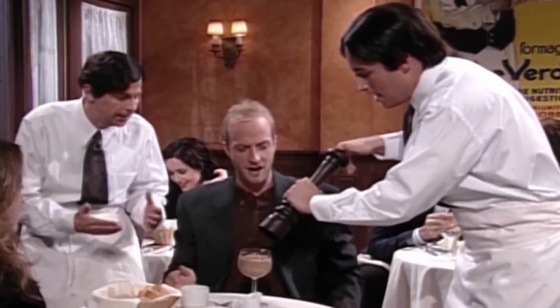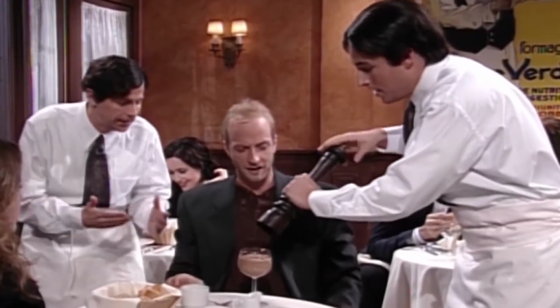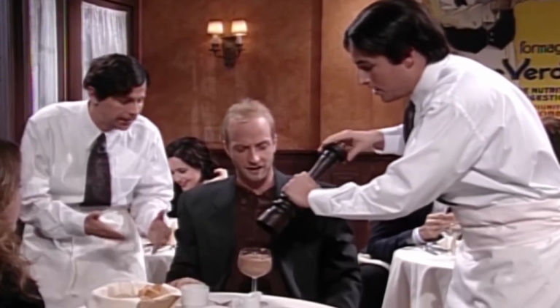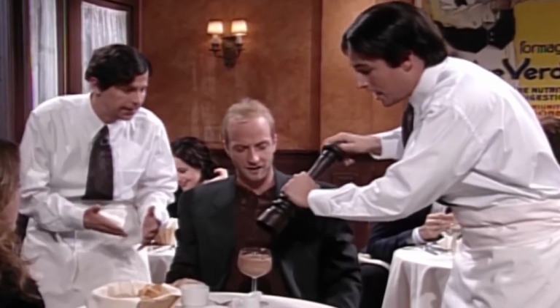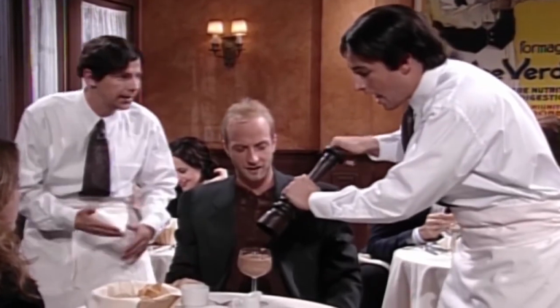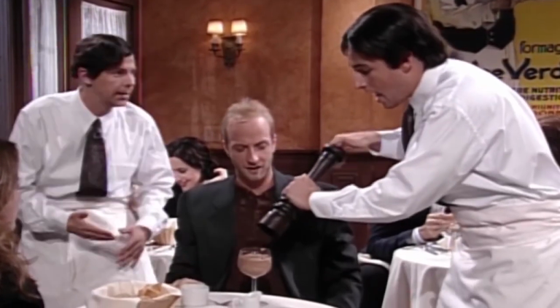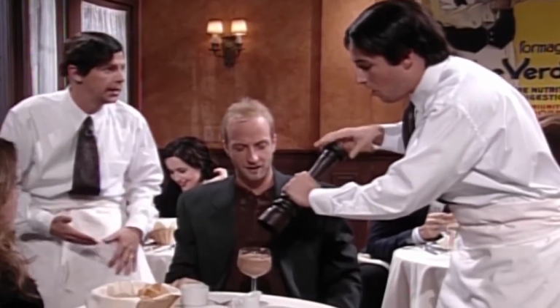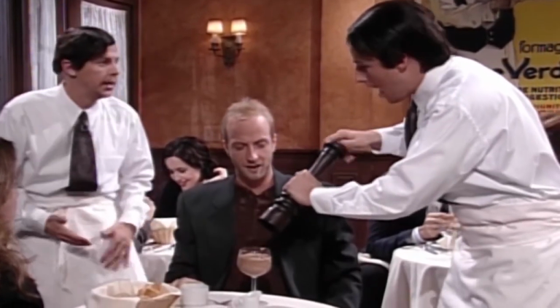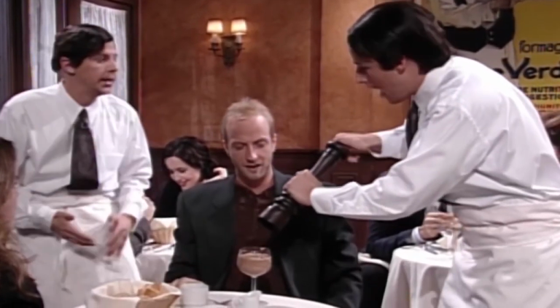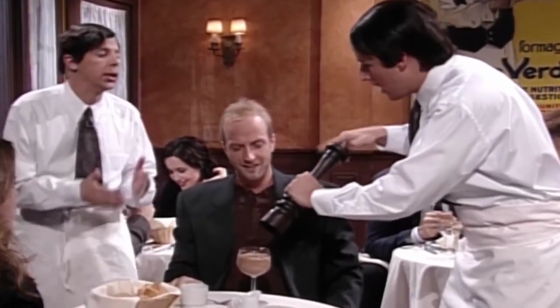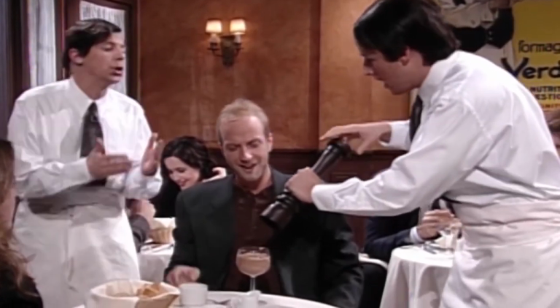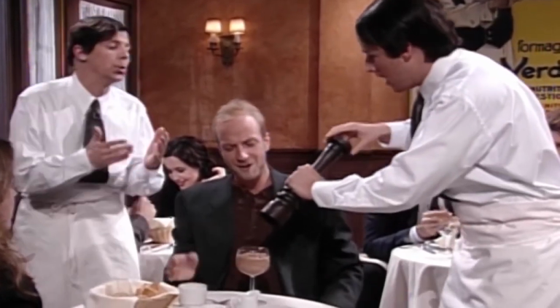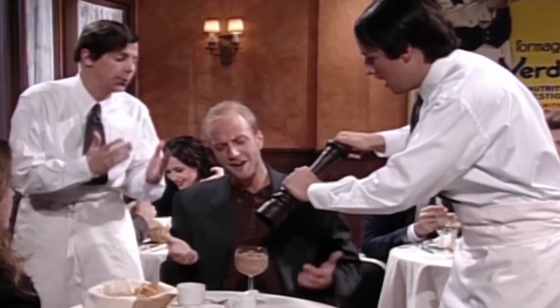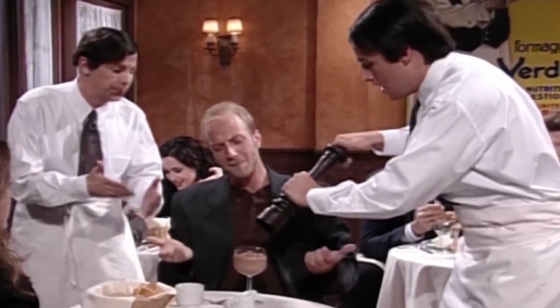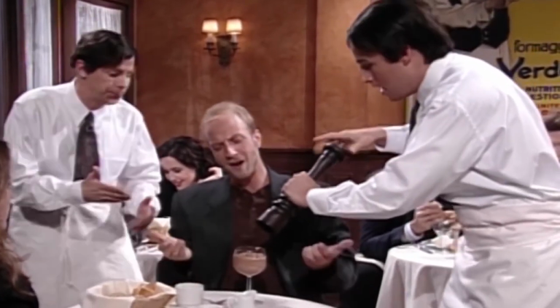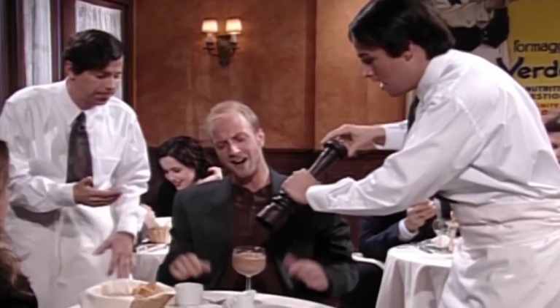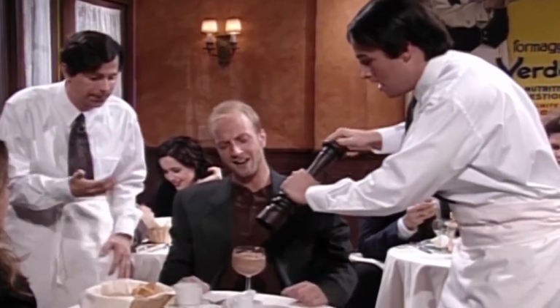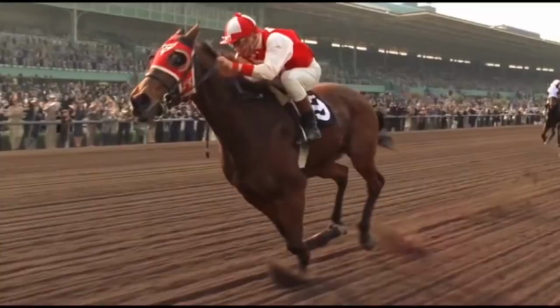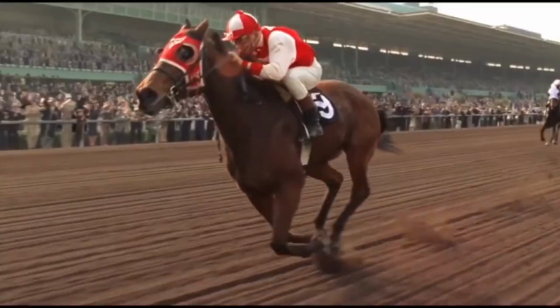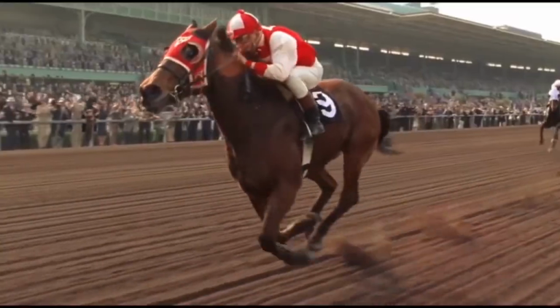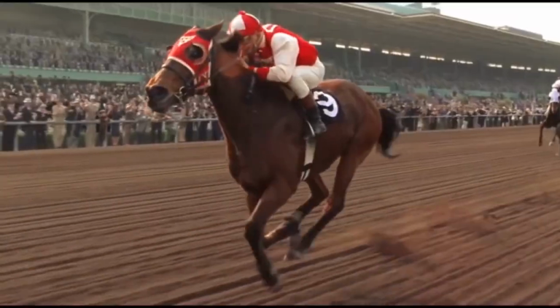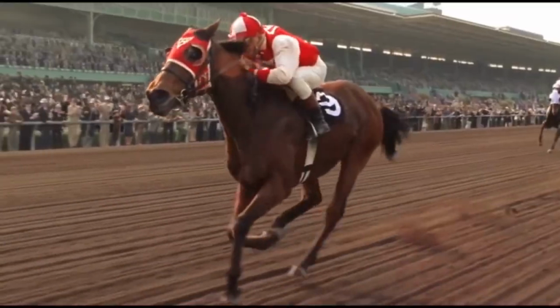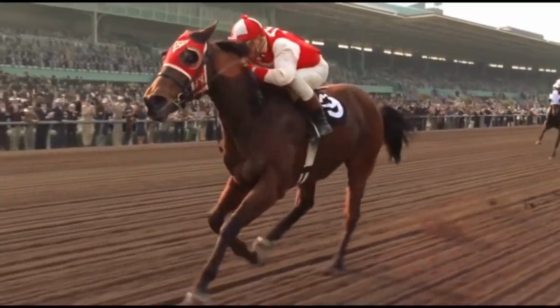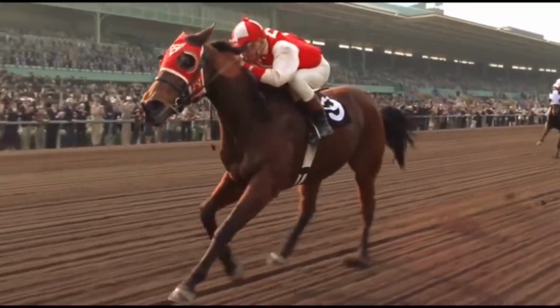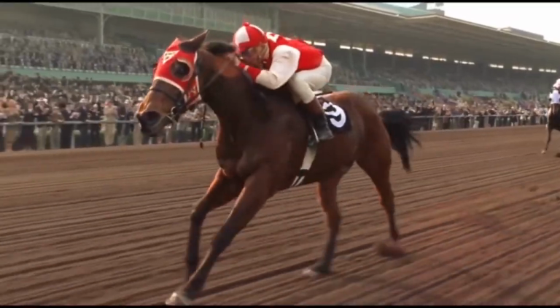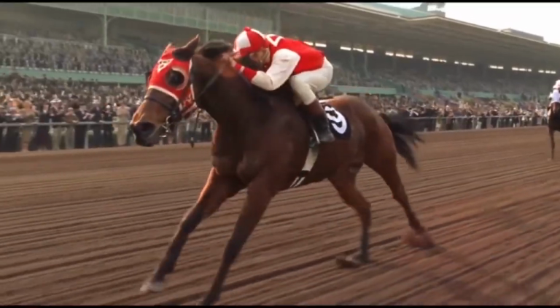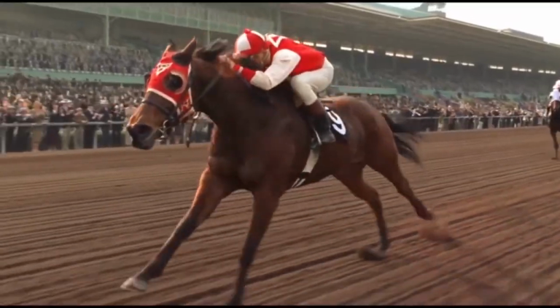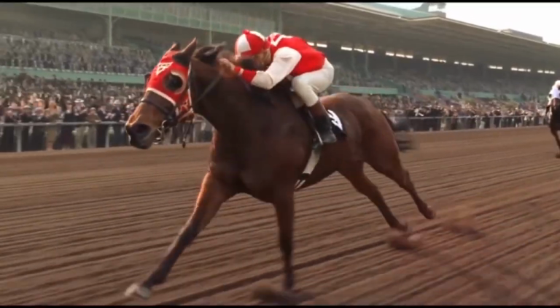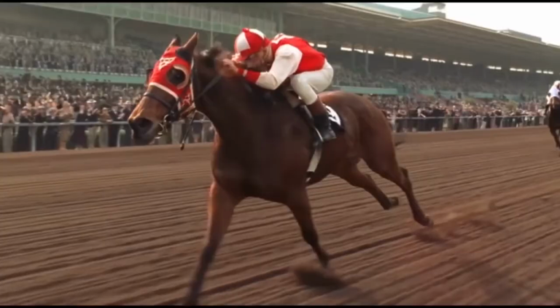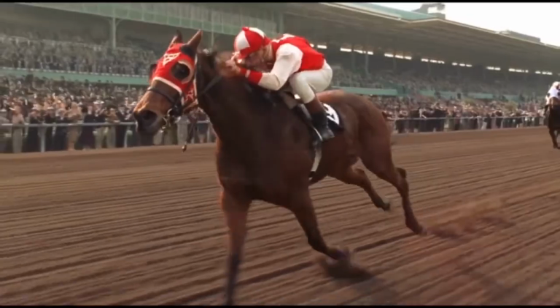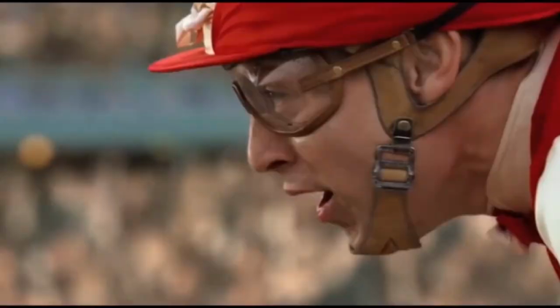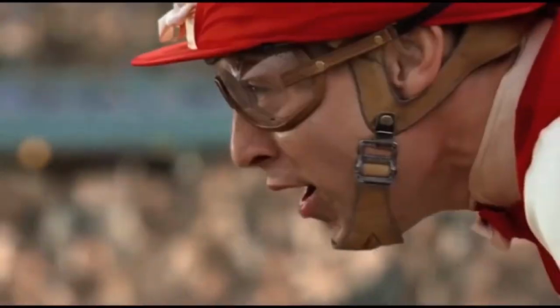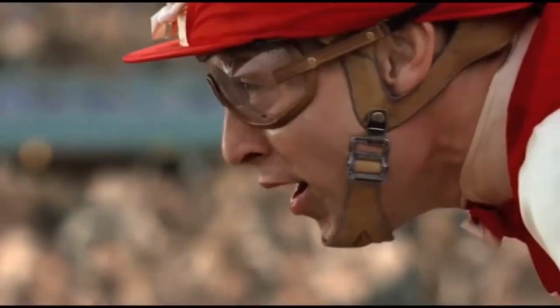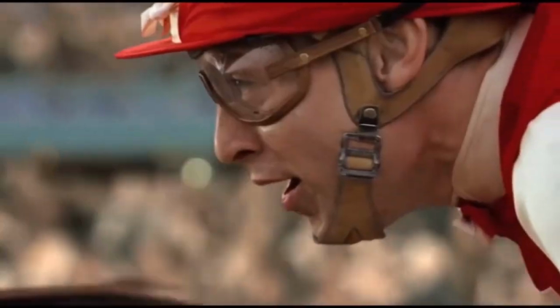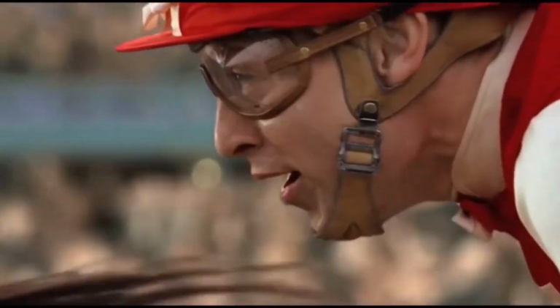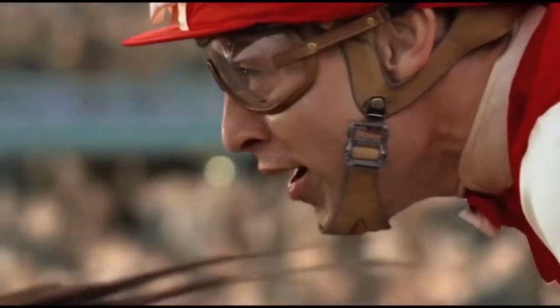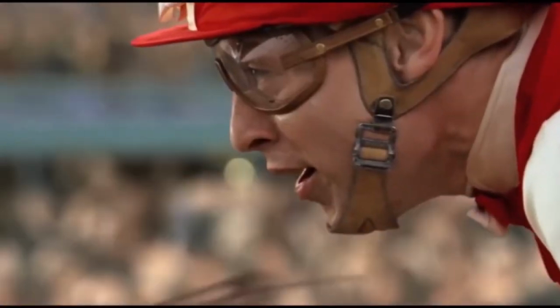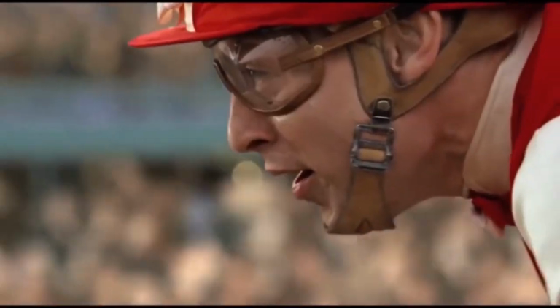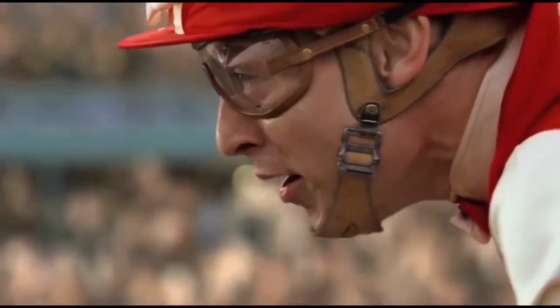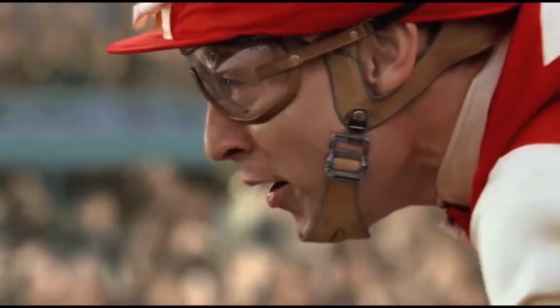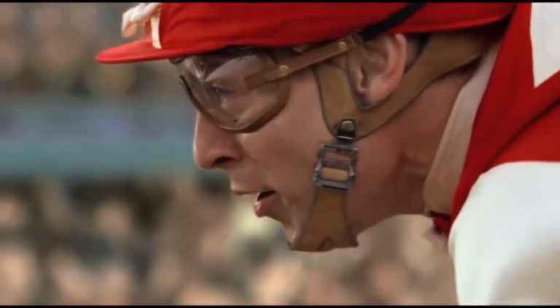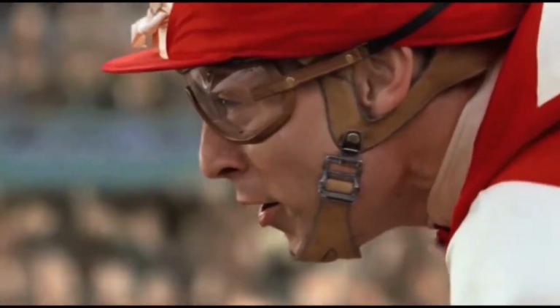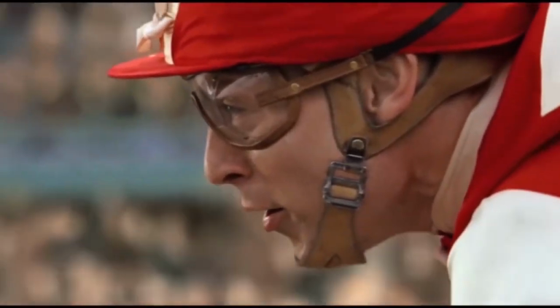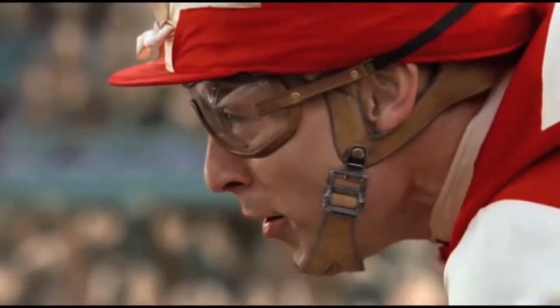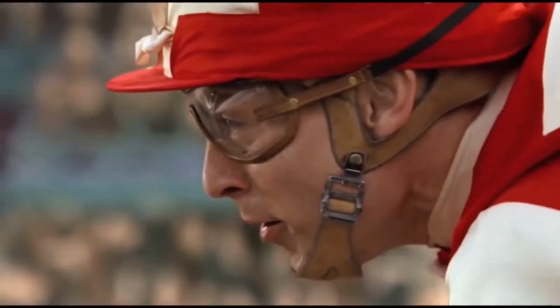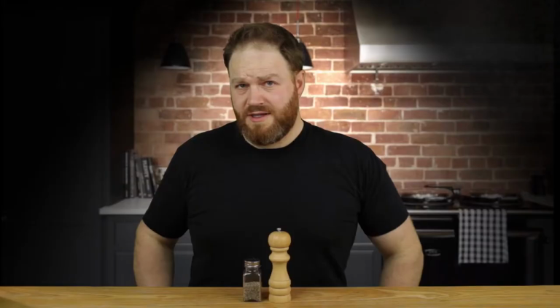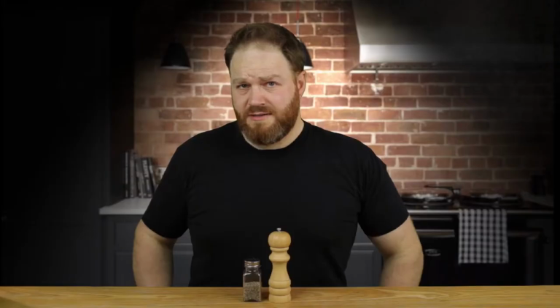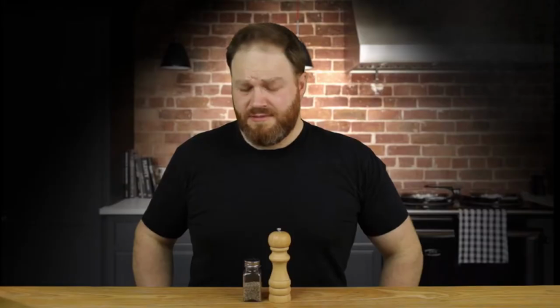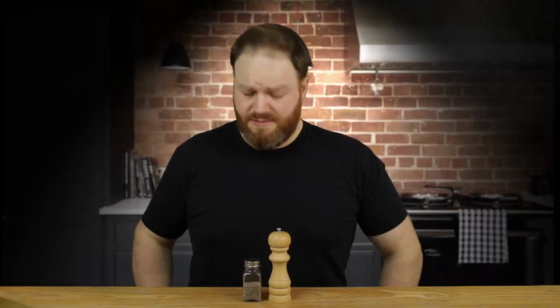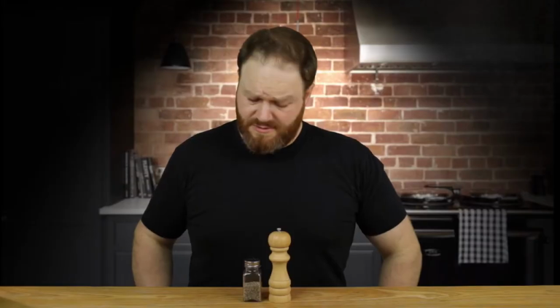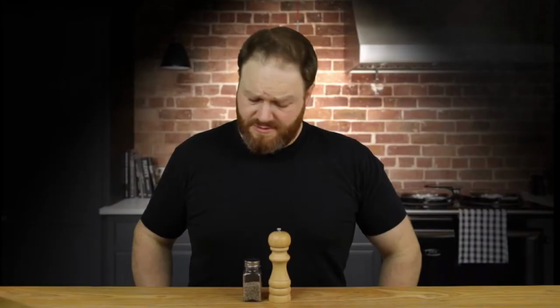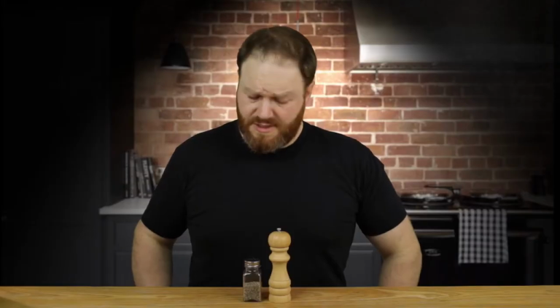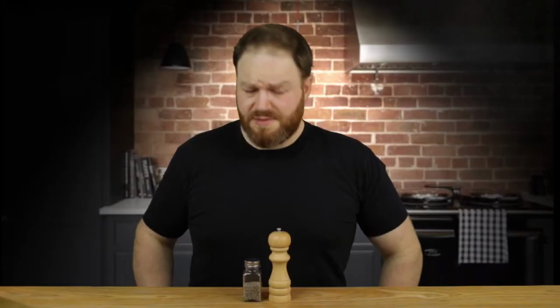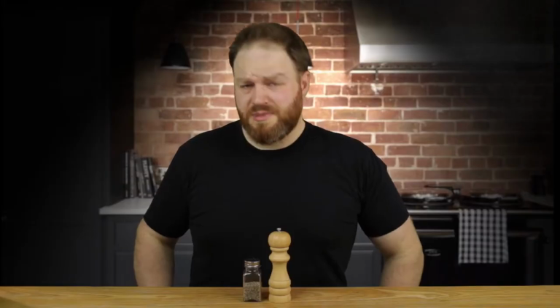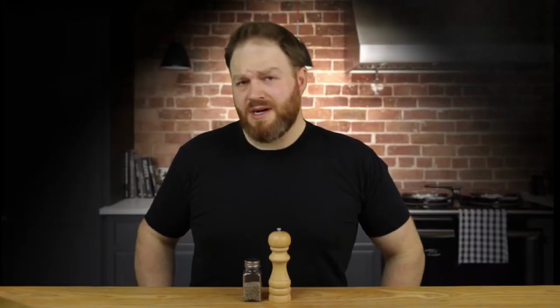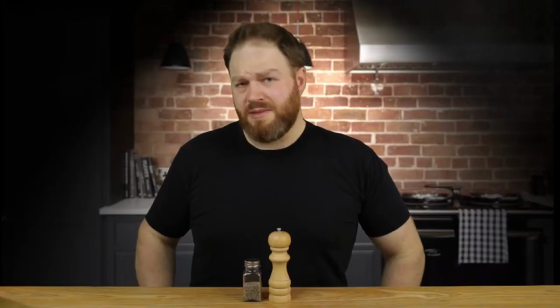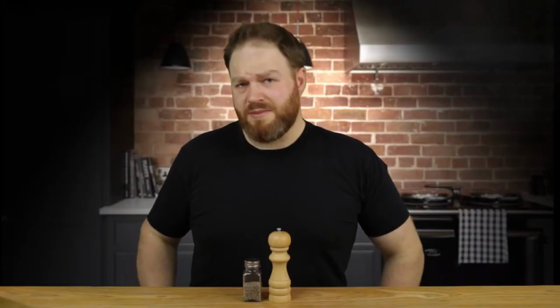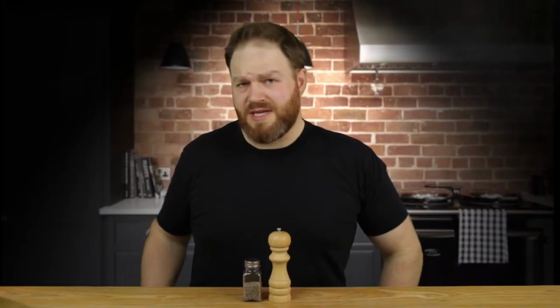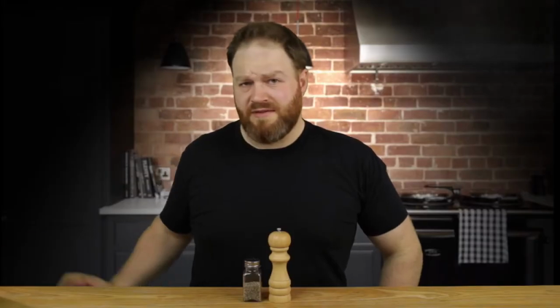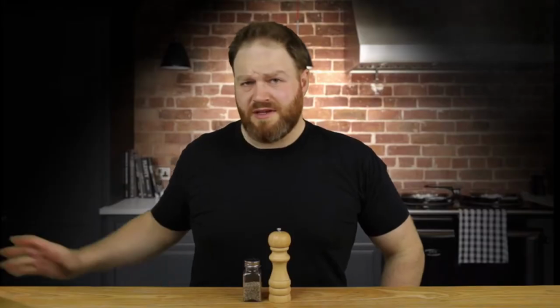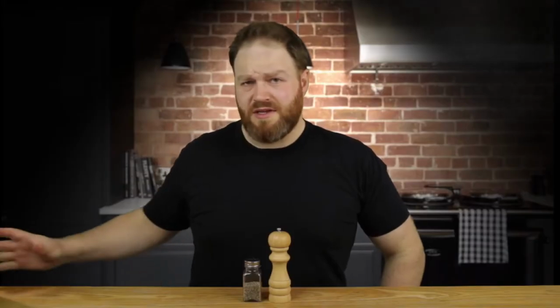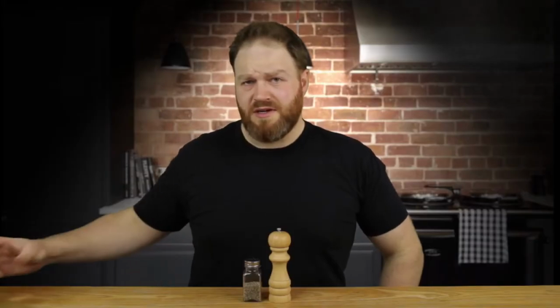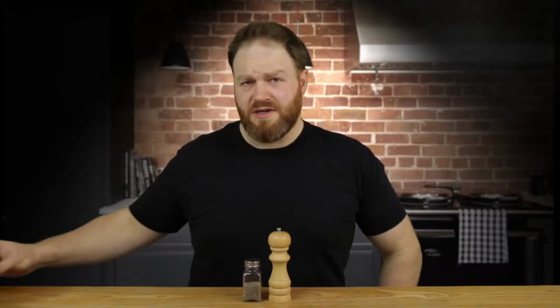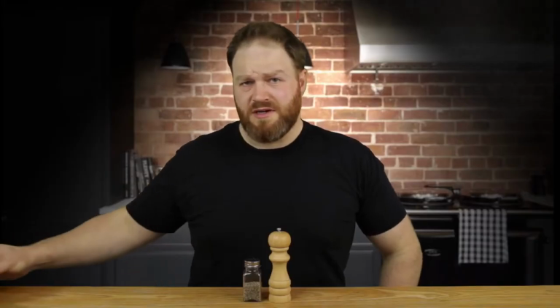That's enough cranking to spur innocent cooks straight into Seabiscuit's post-race embrace. Thankfully, these problems have a cure.